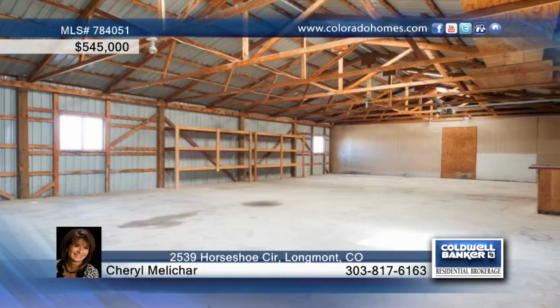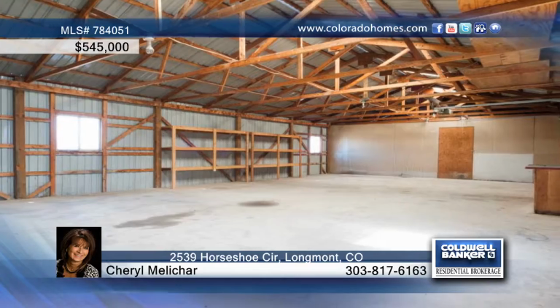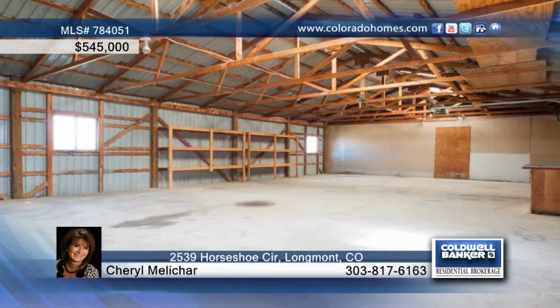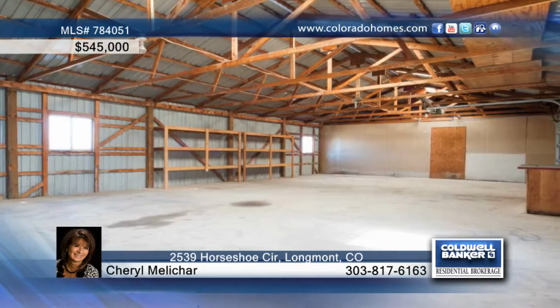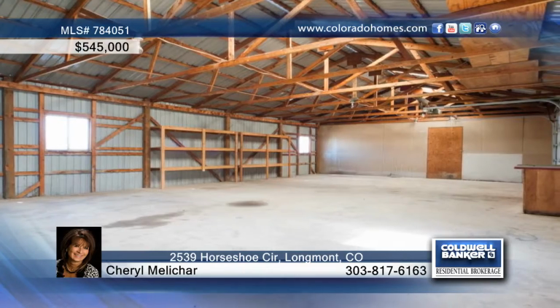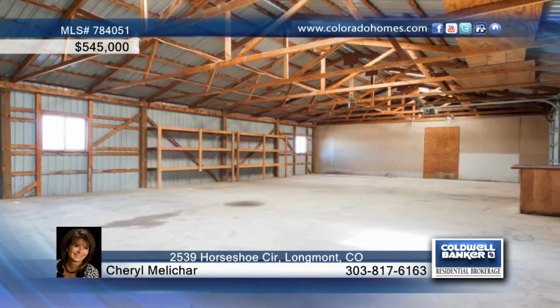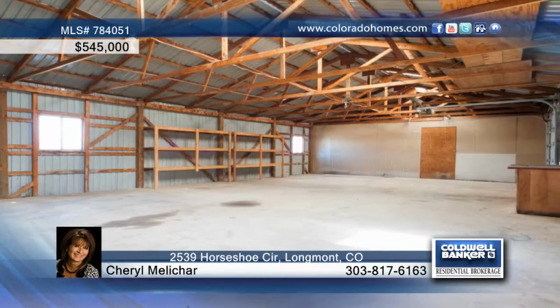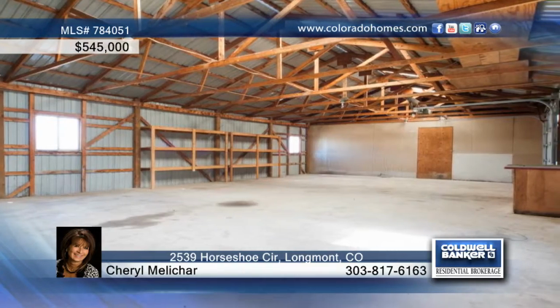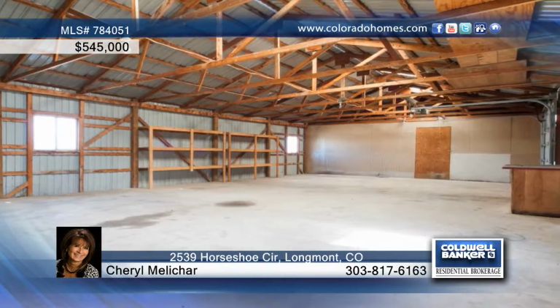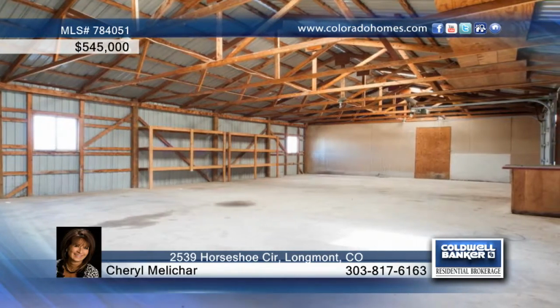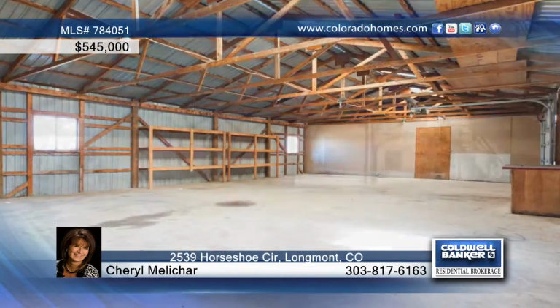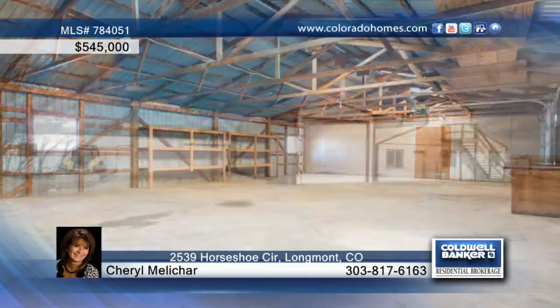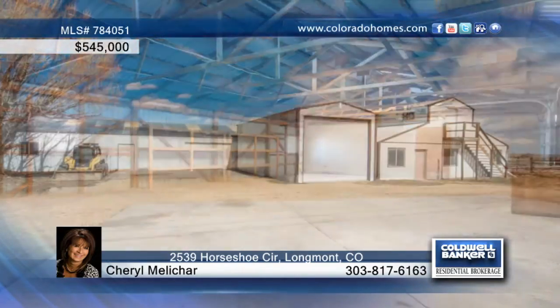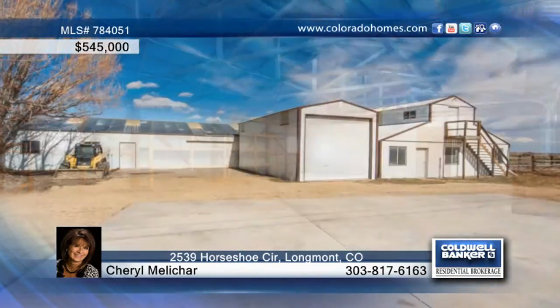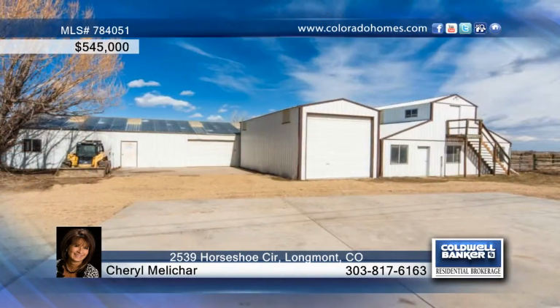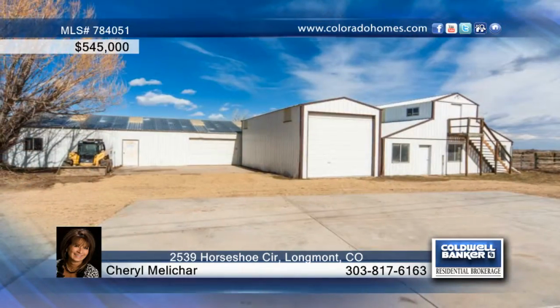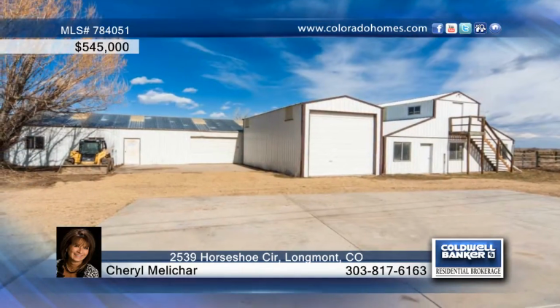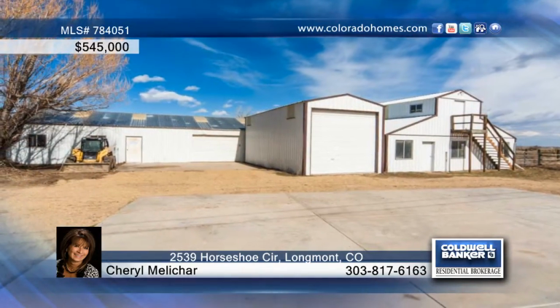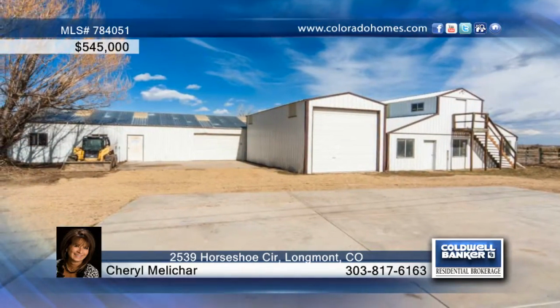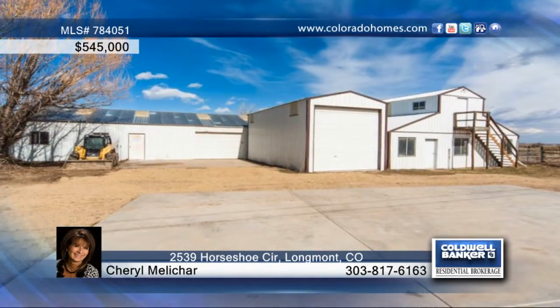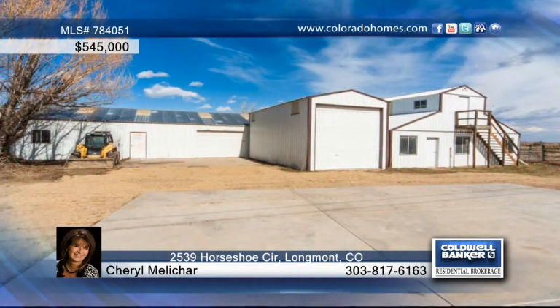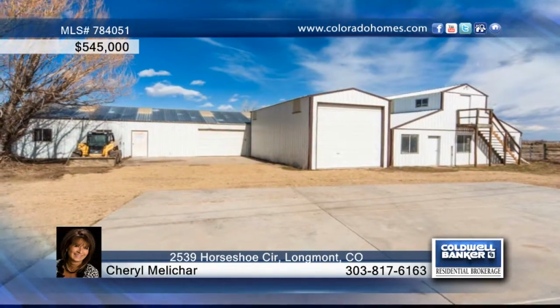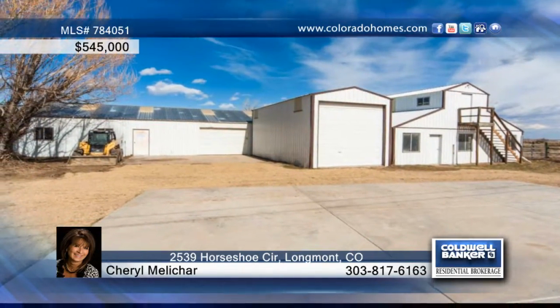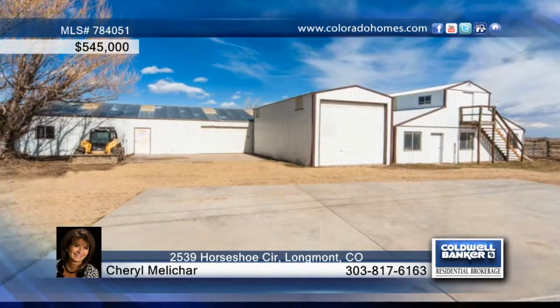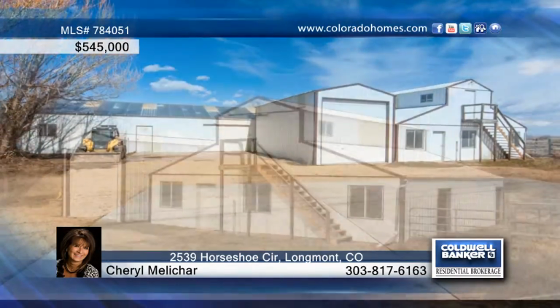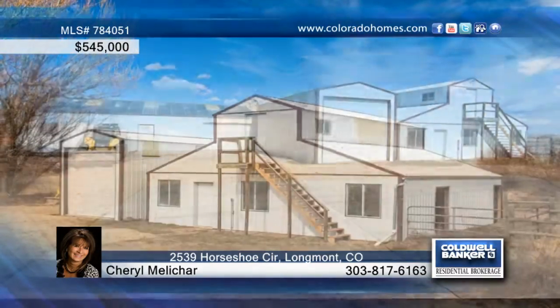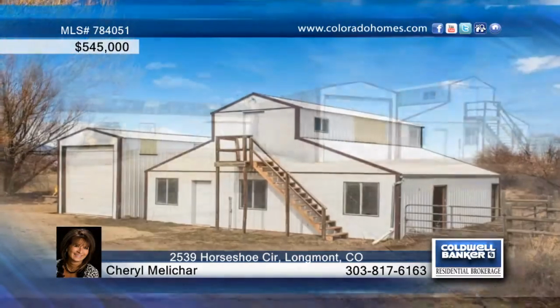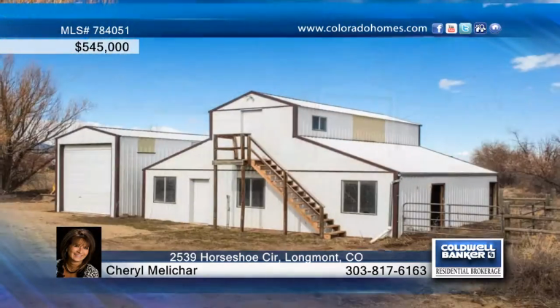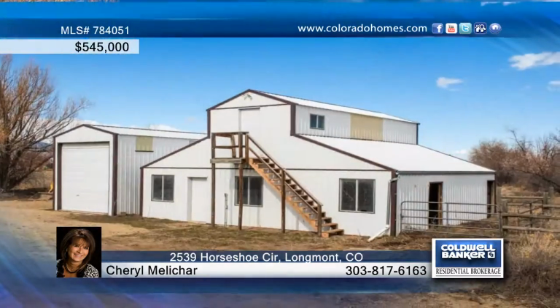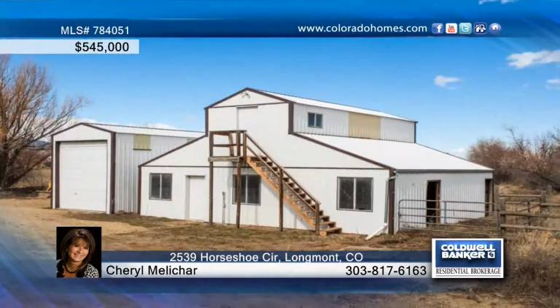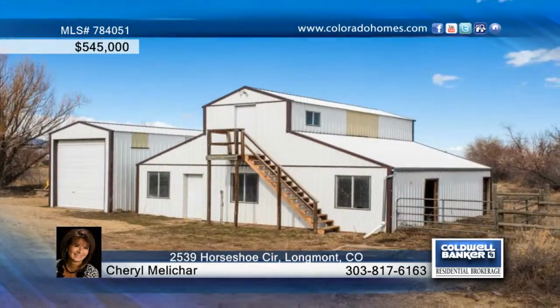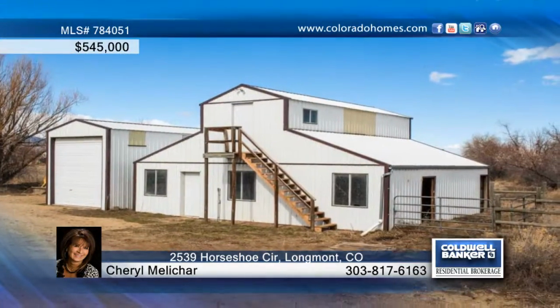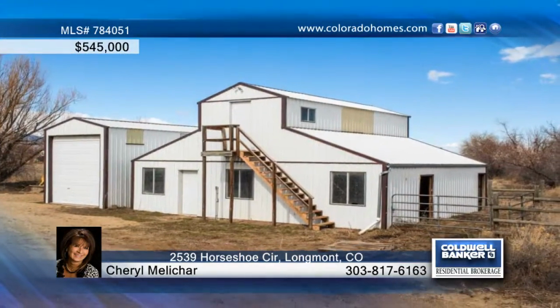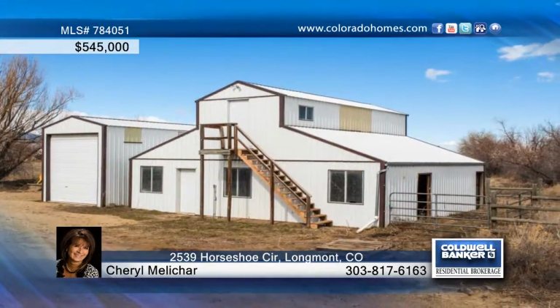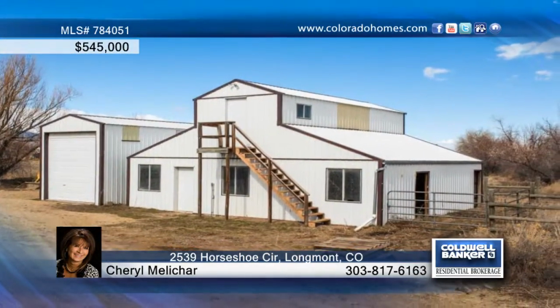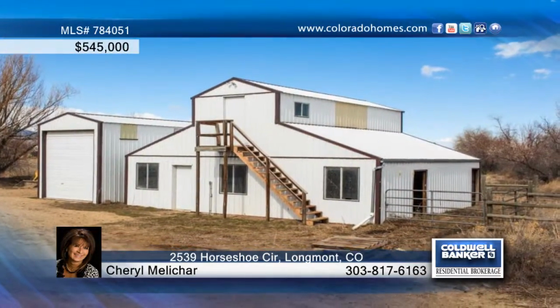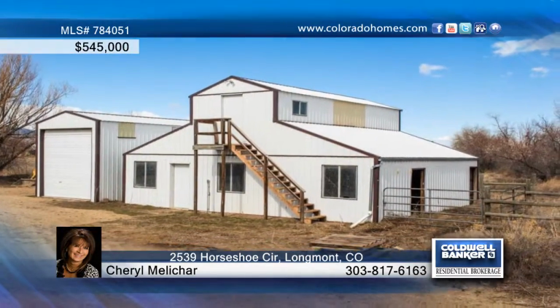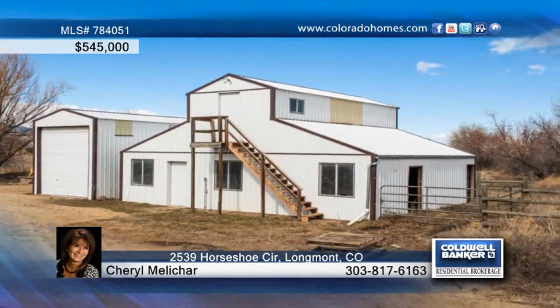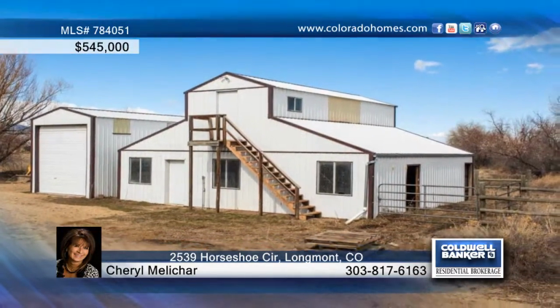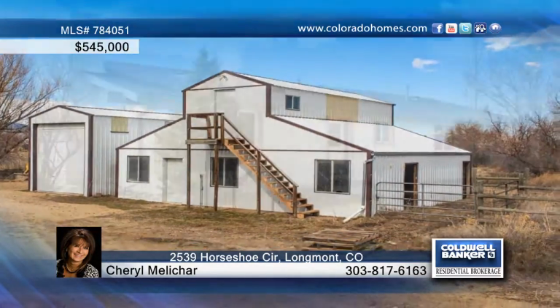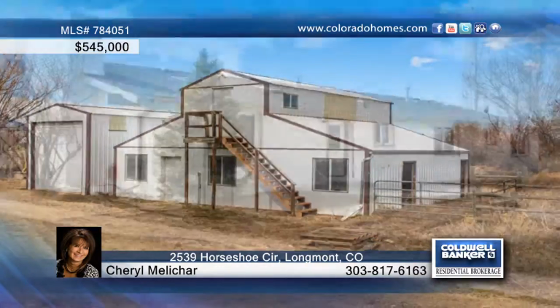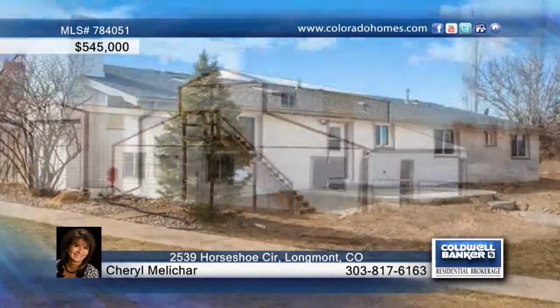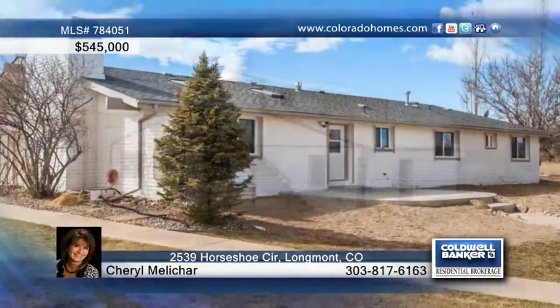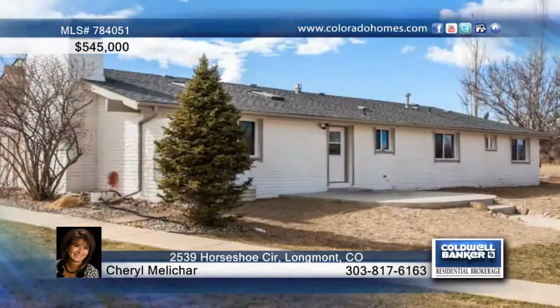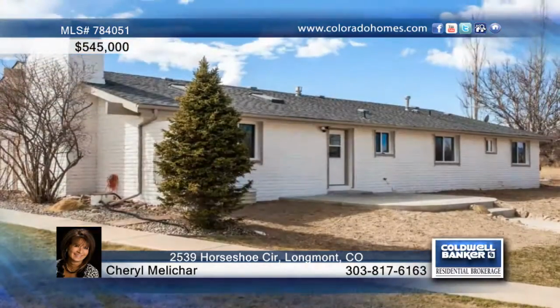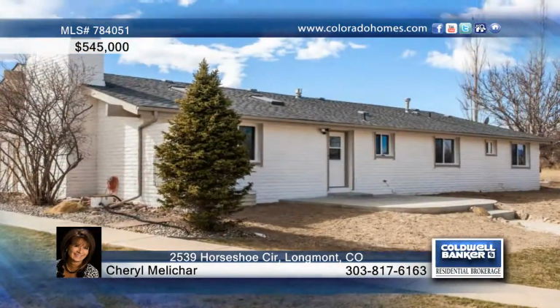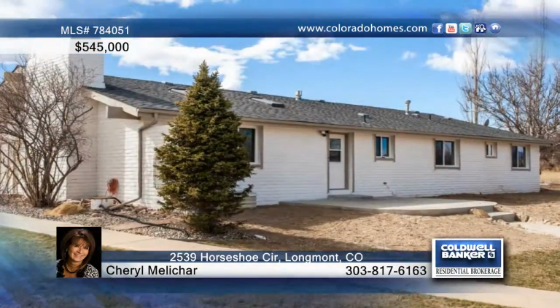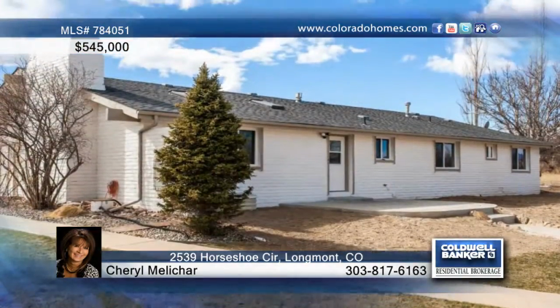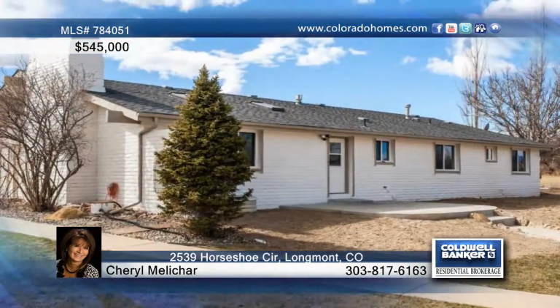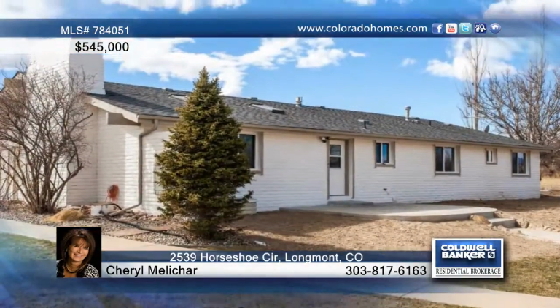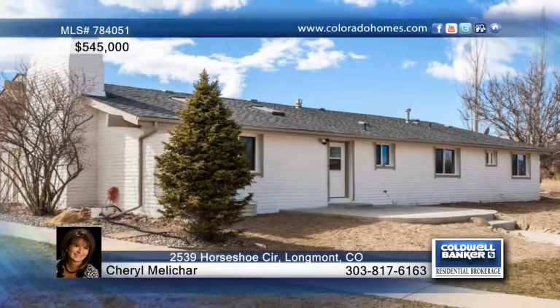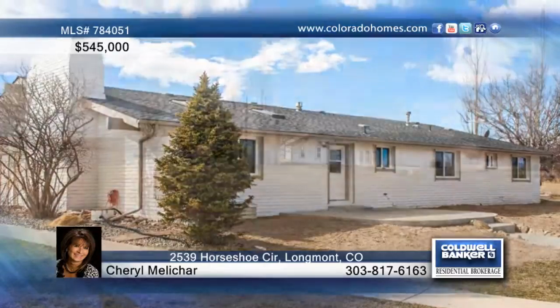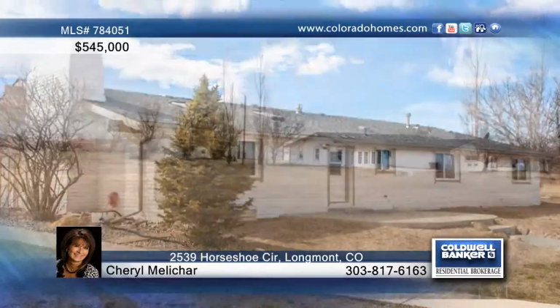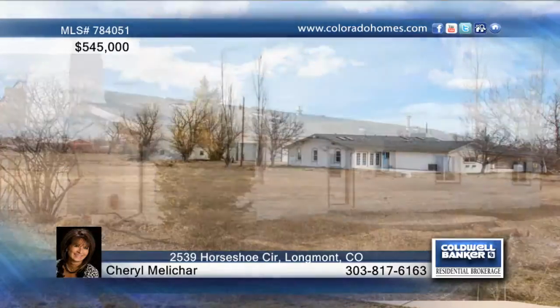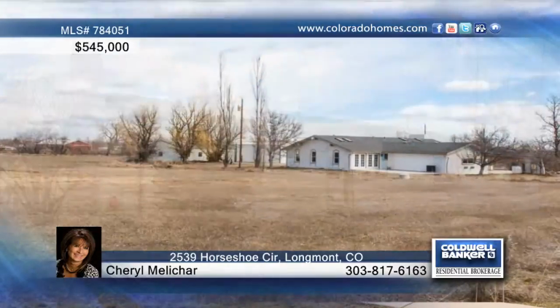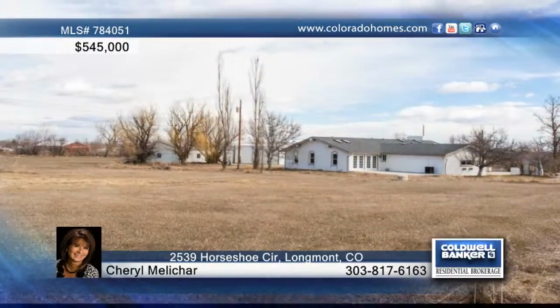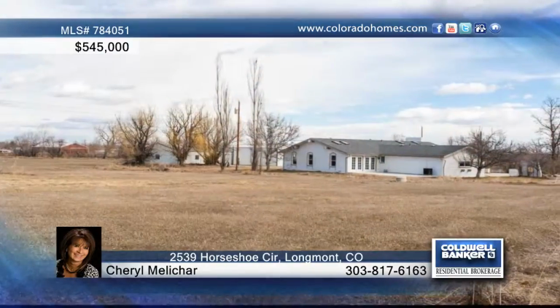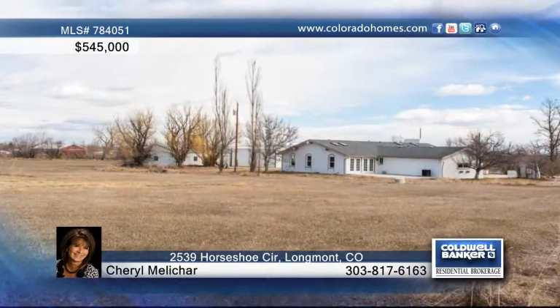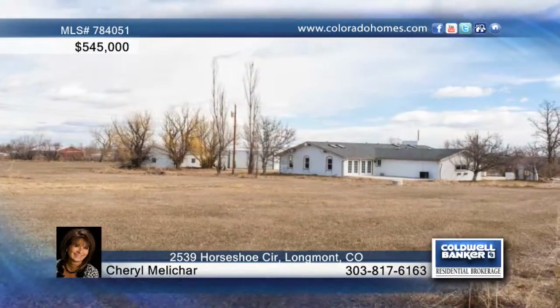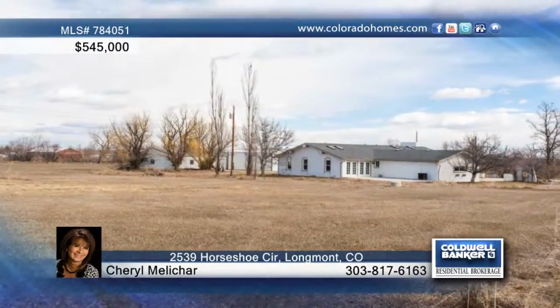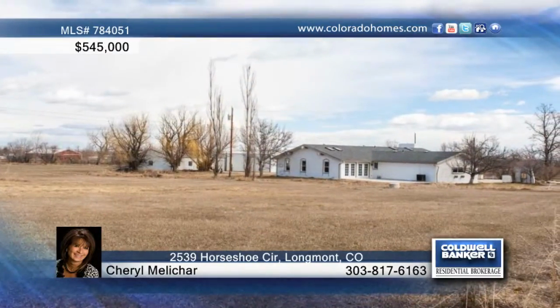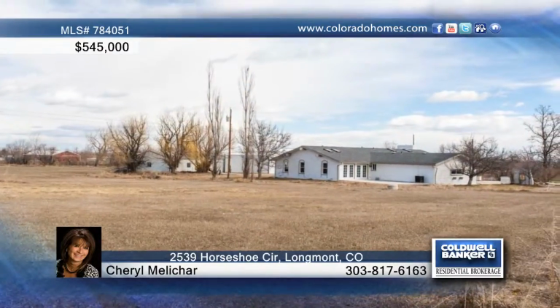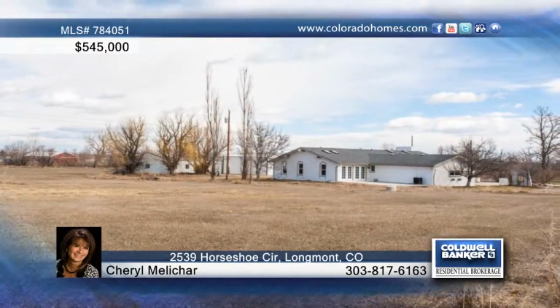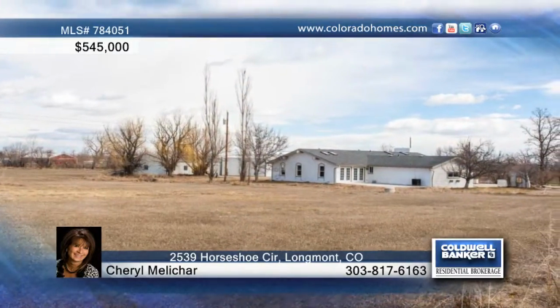All that's left for you to come in and add your personal touches. See everything this home has to offer when you call for a private tour.